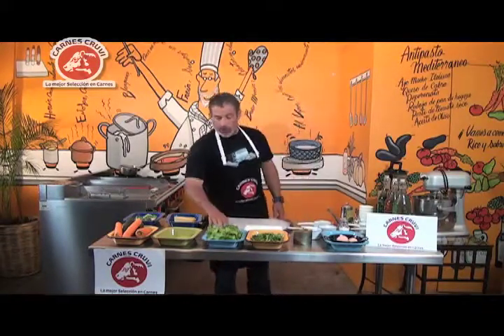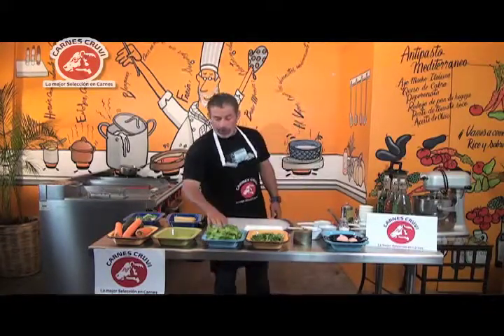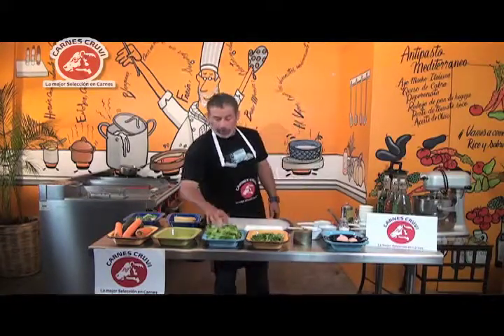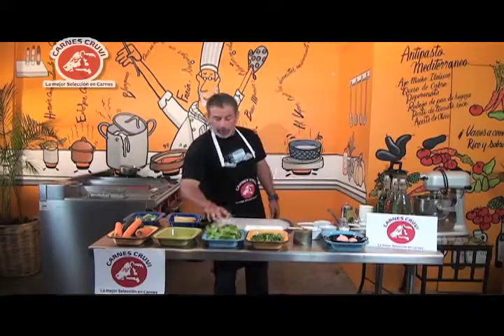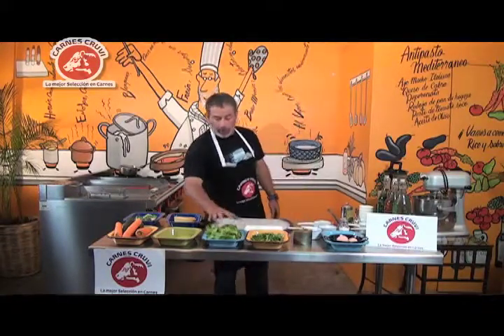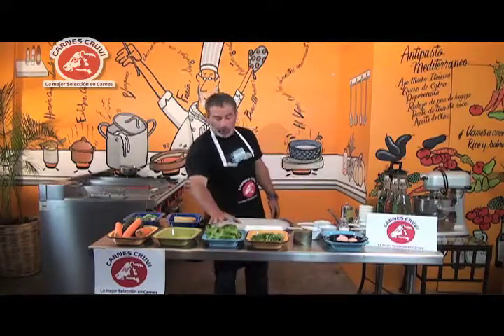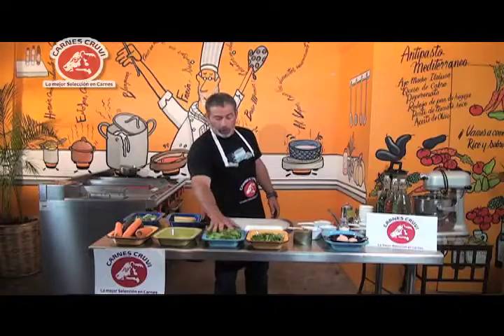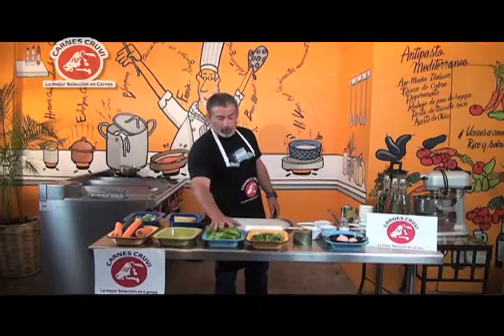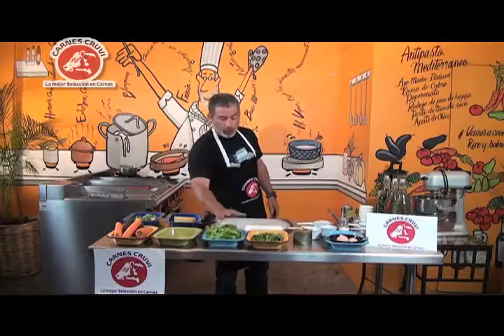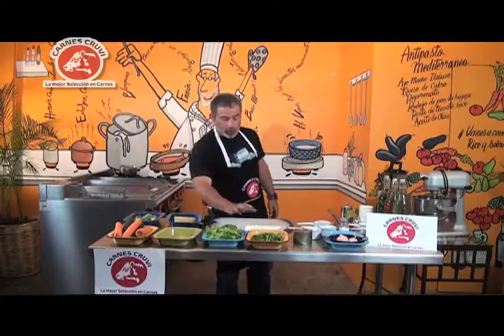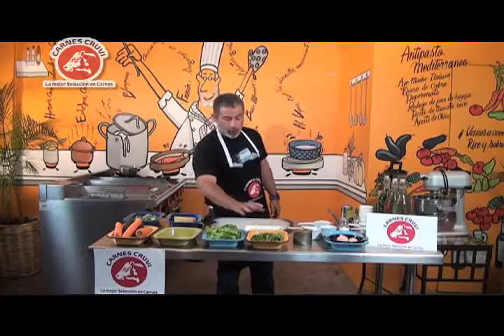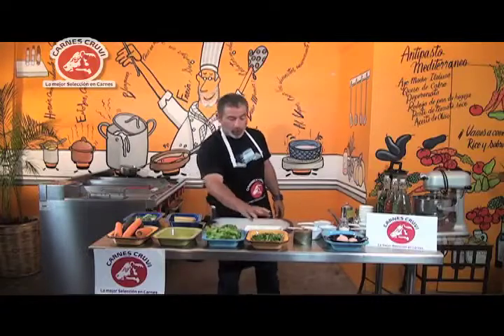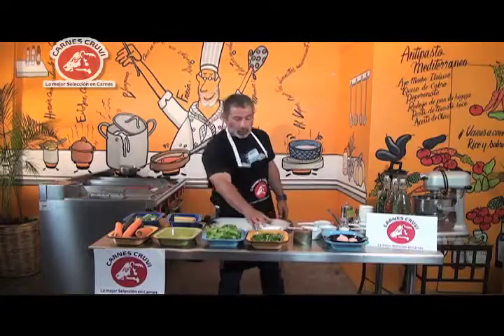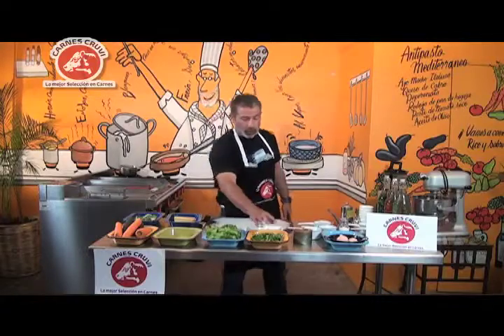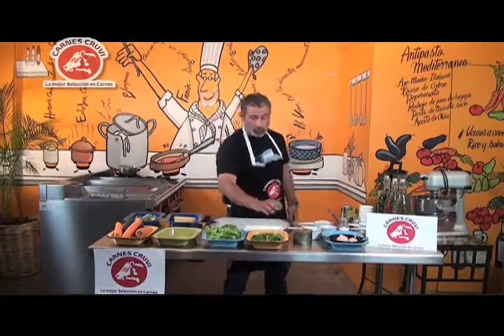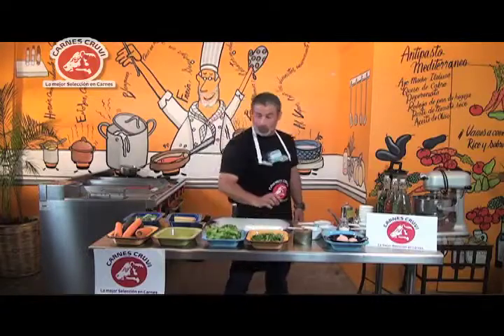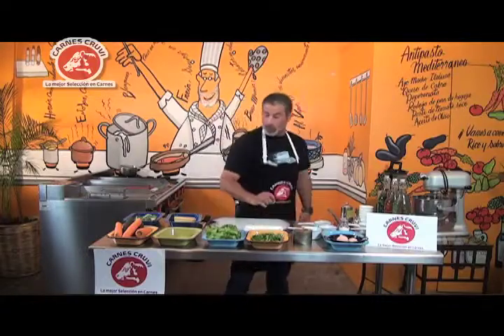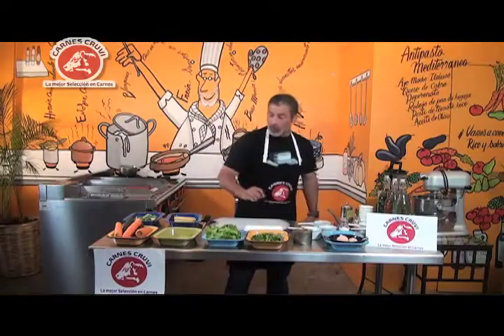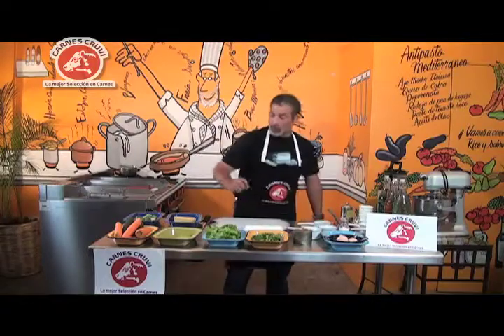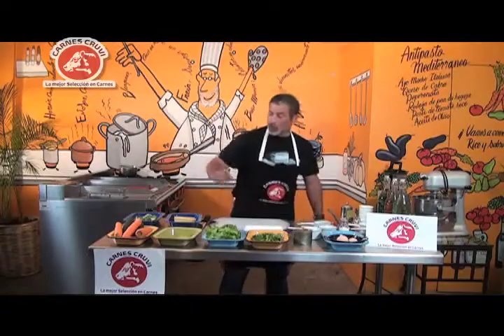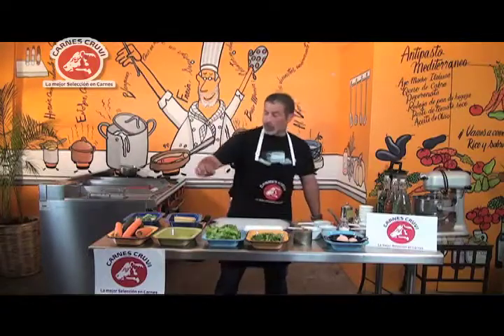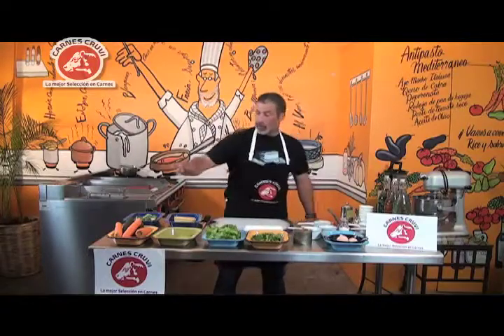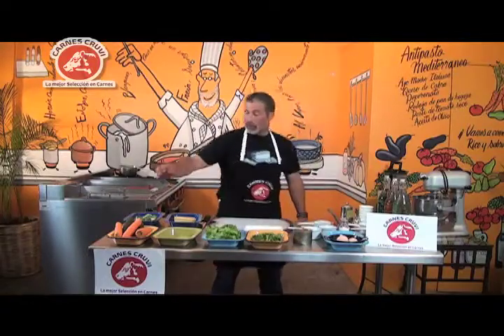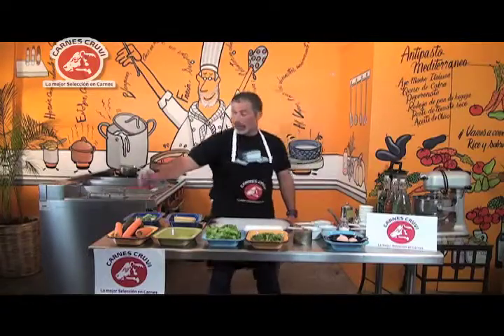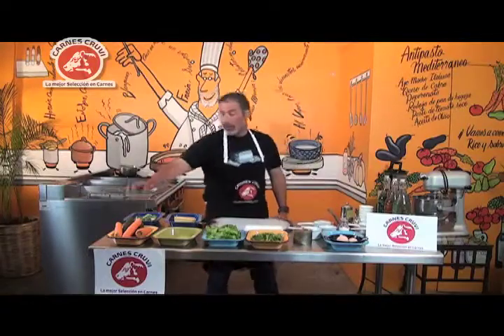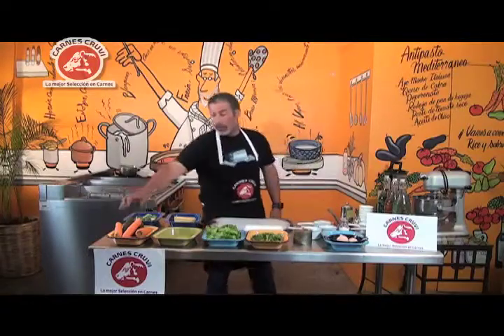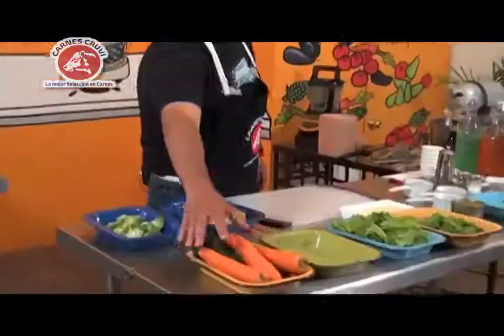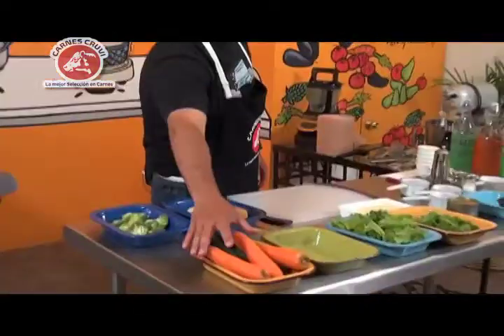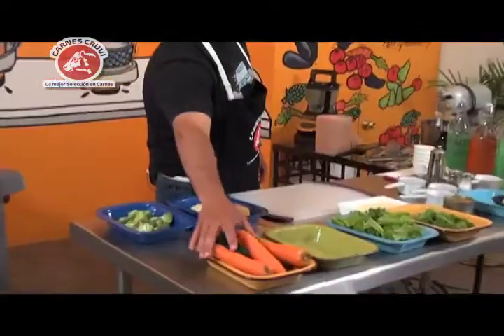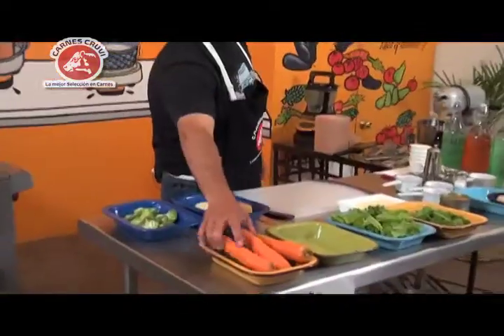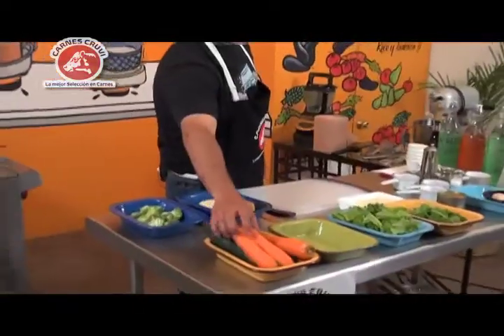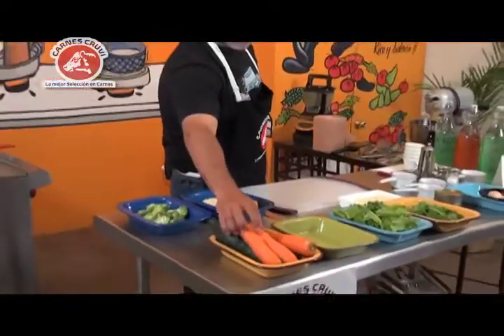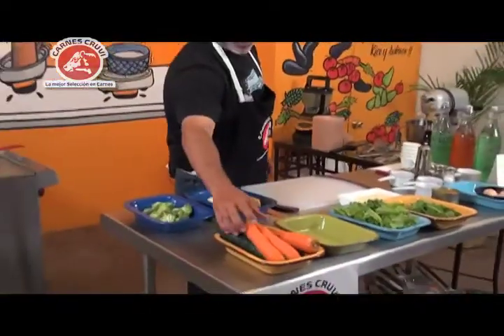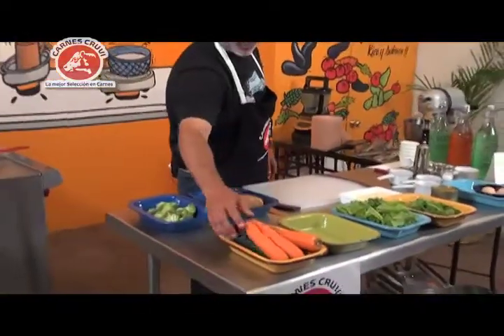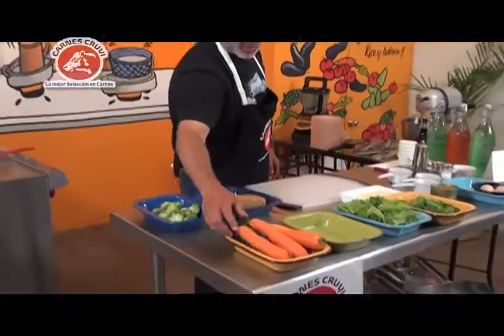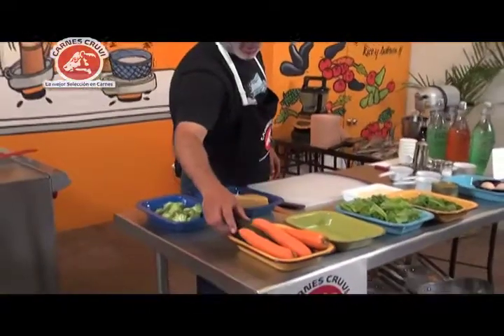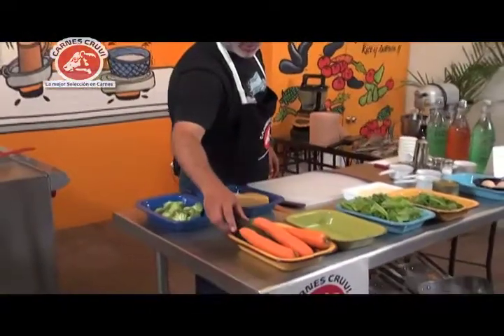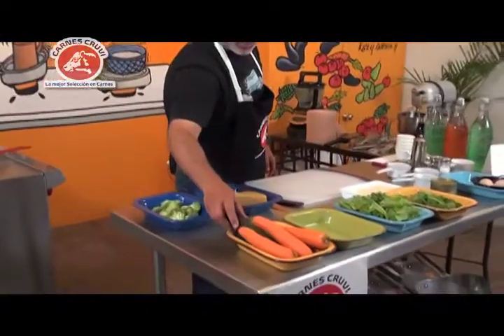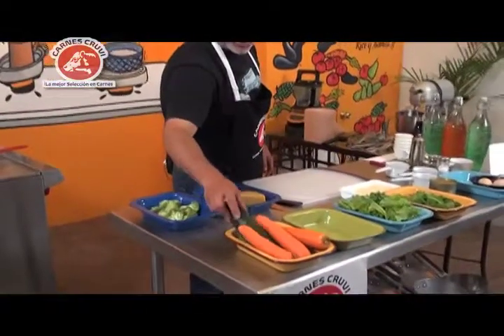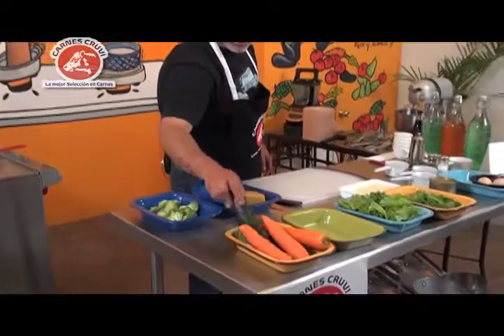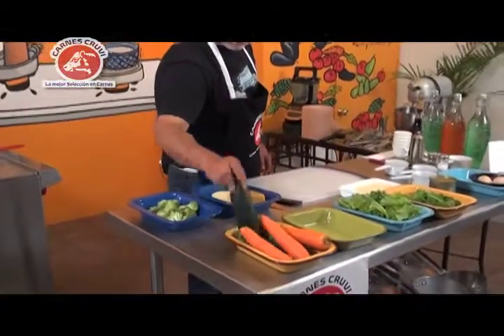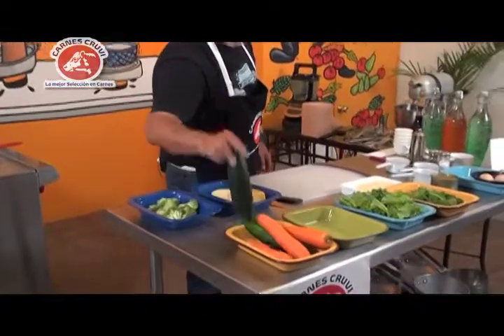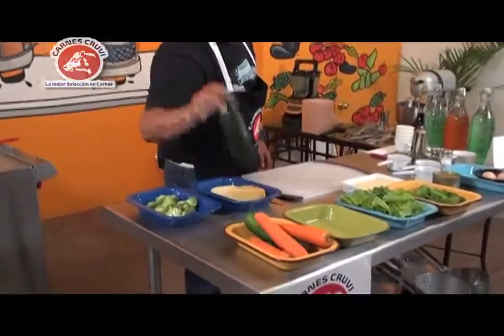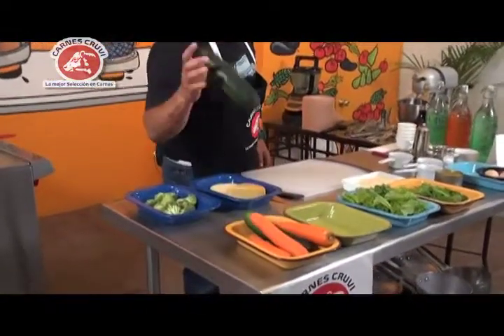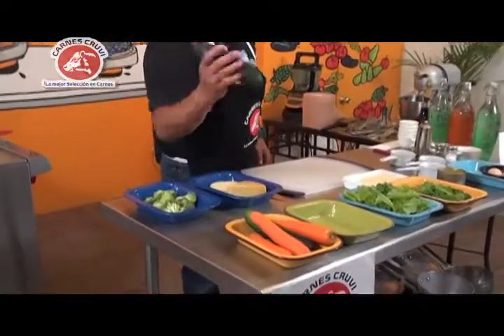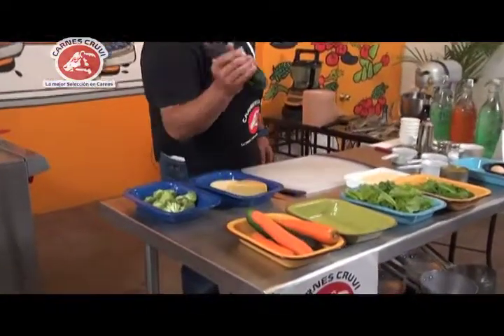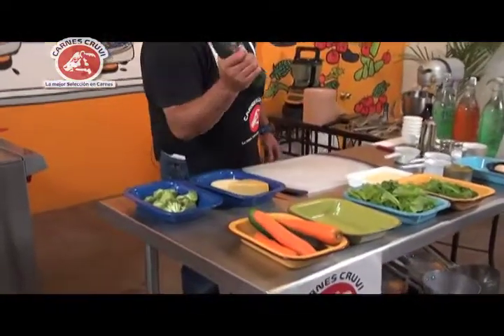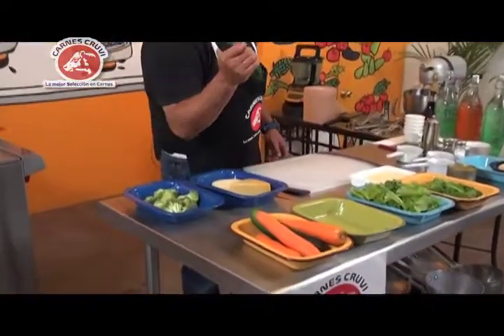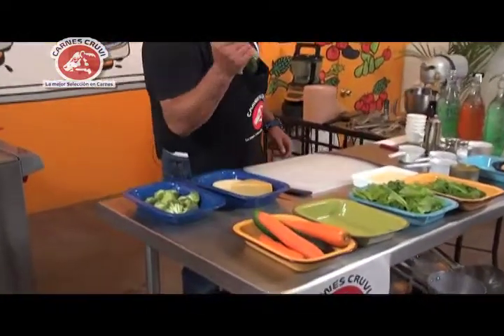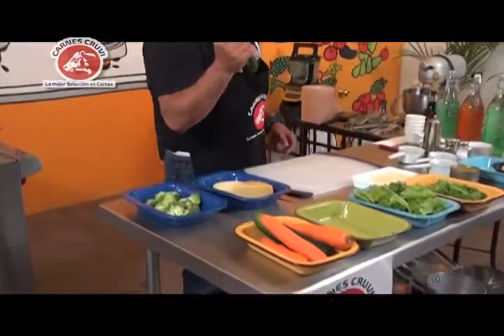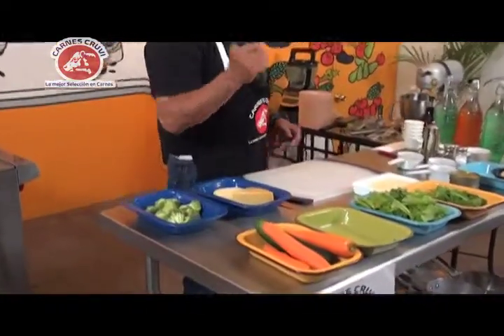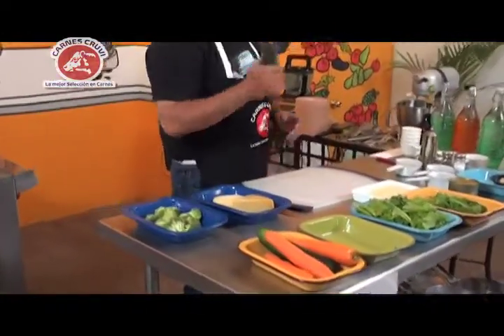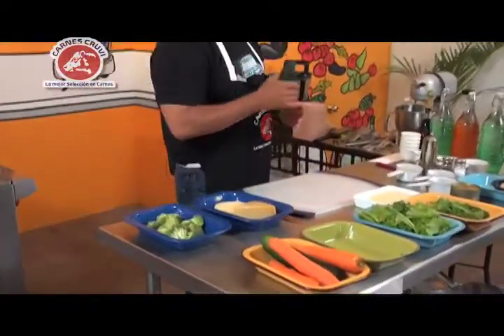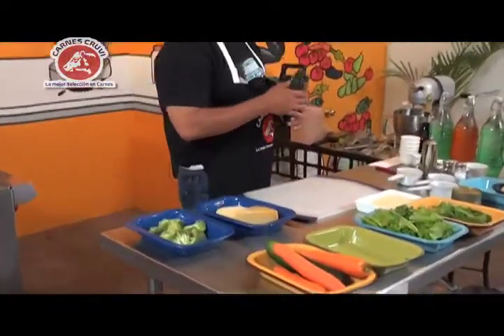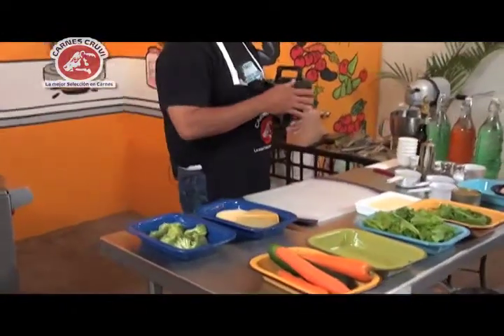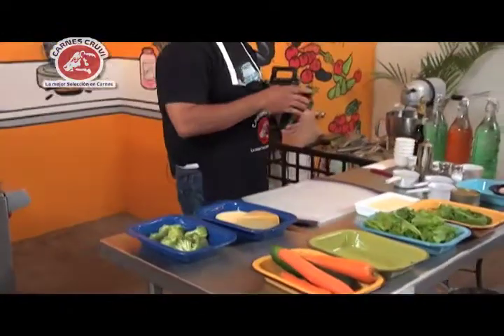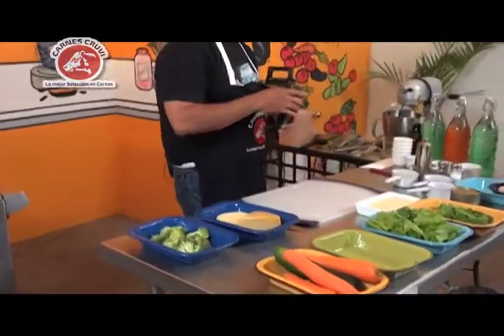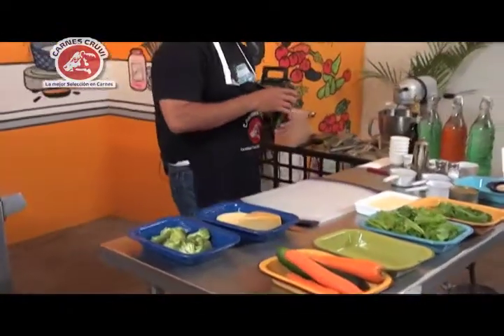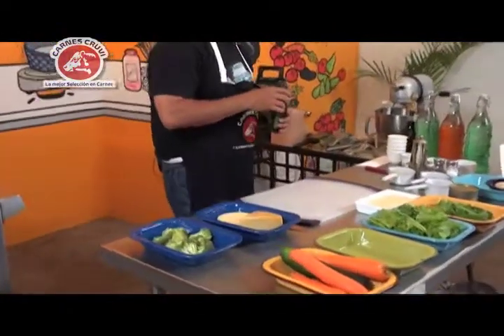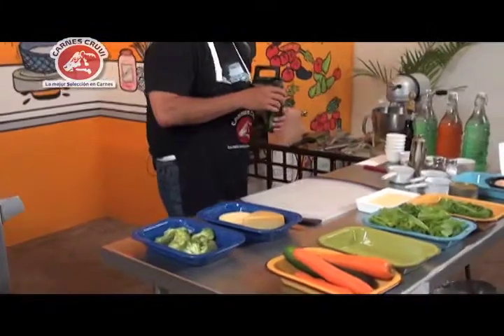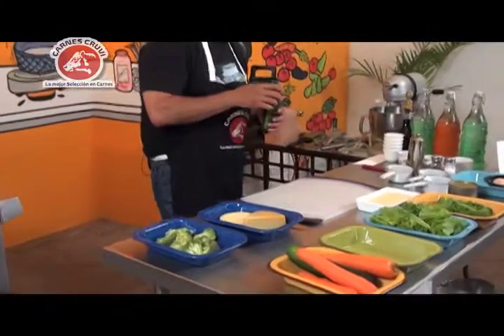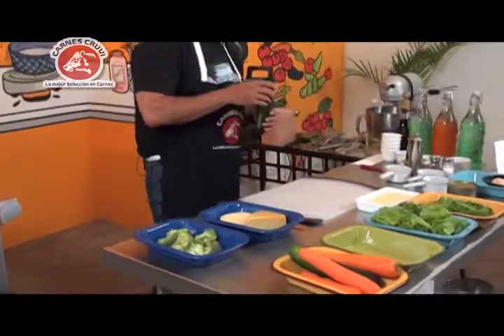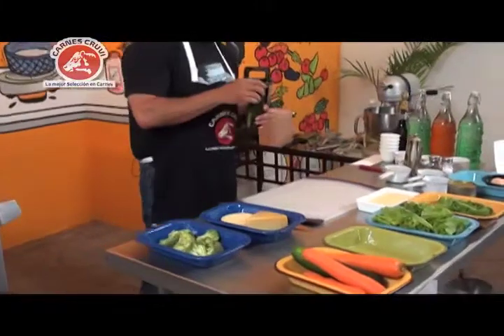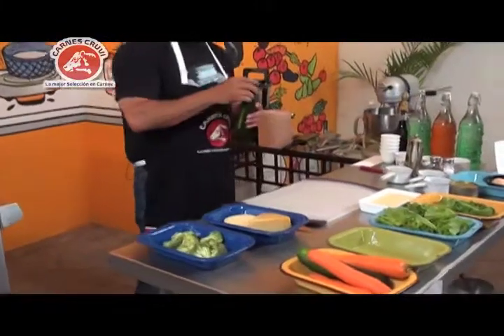De este lado tenemos lechuga, tenemos arúgula, tenemos zanahoria, y vamos a tomar pepino.